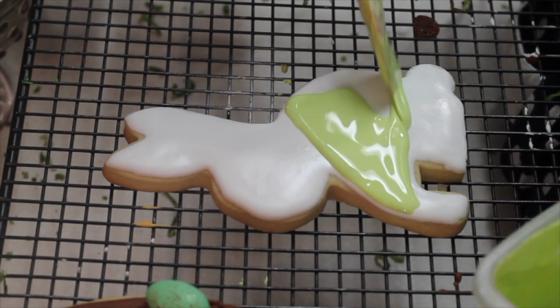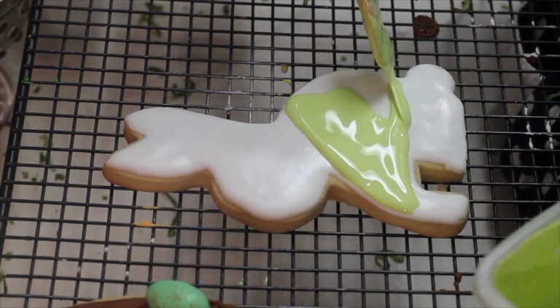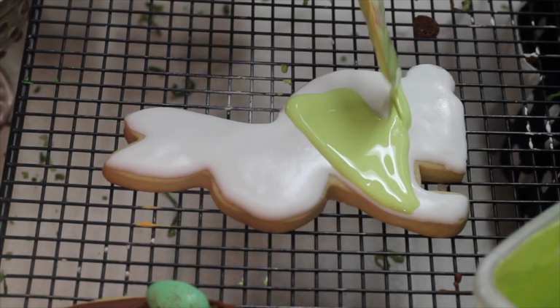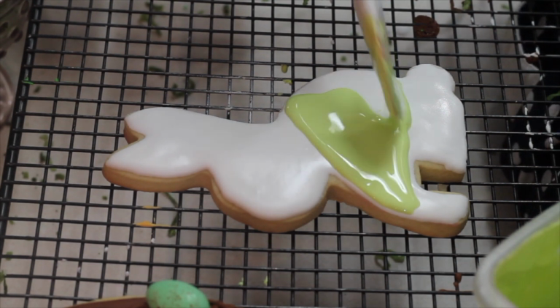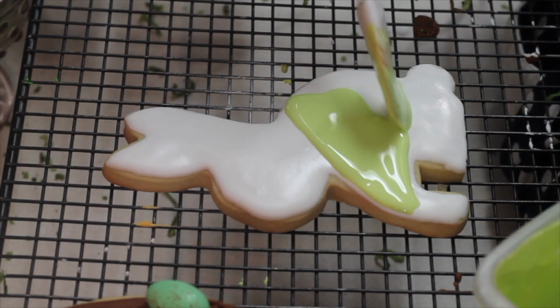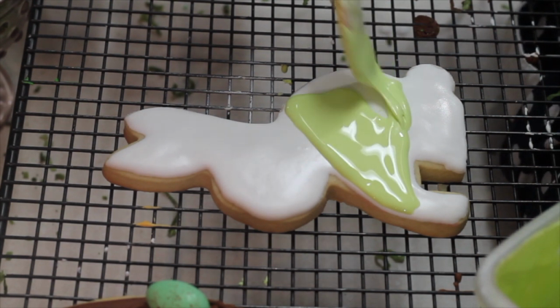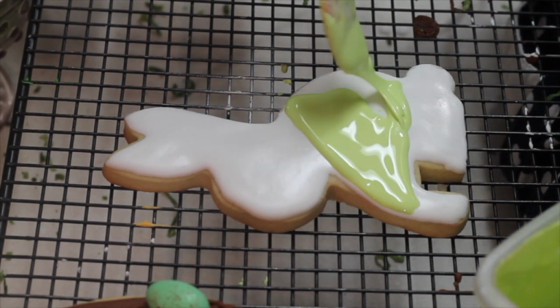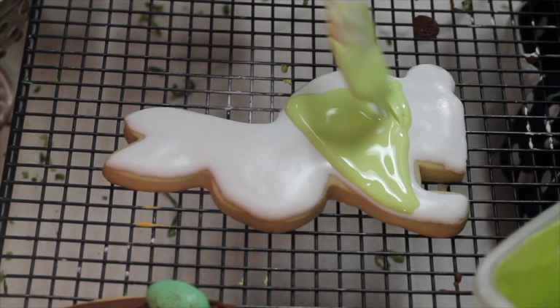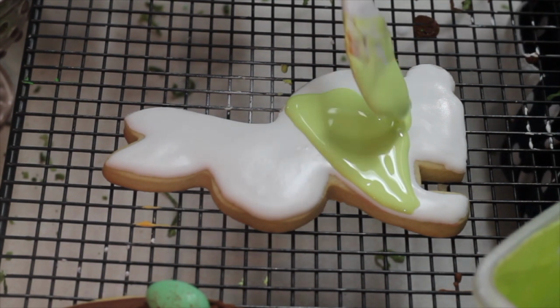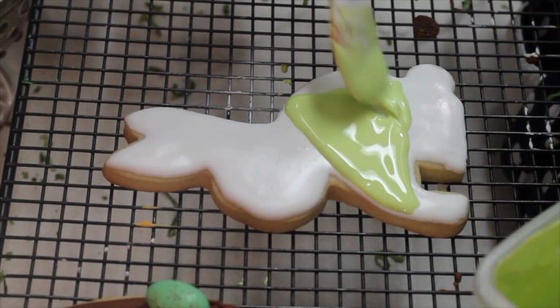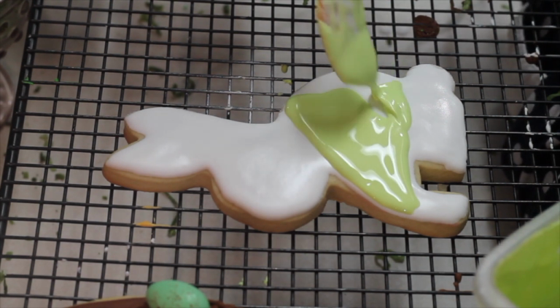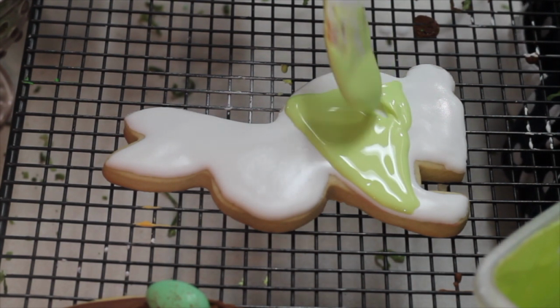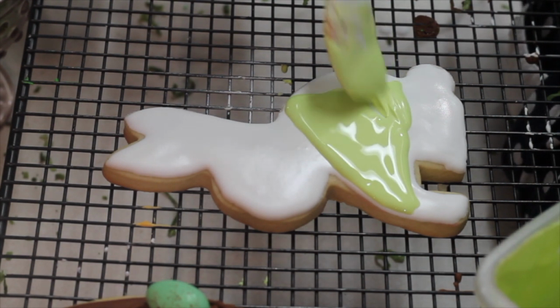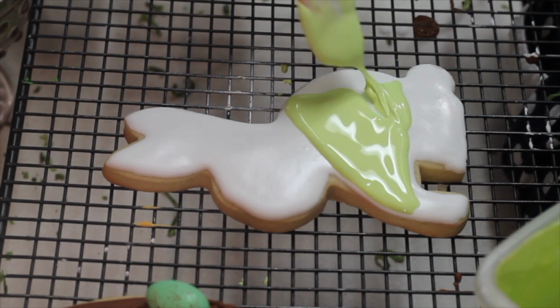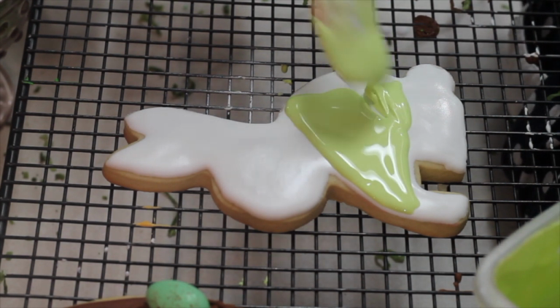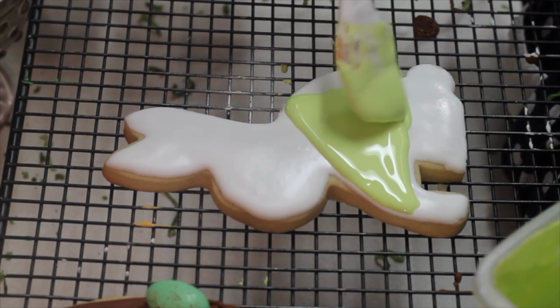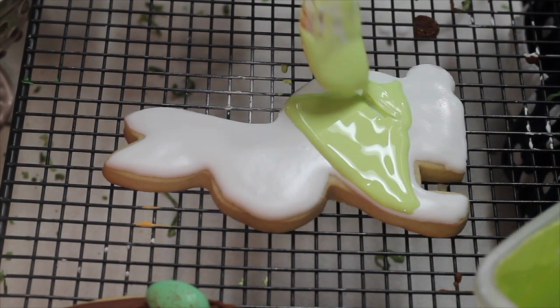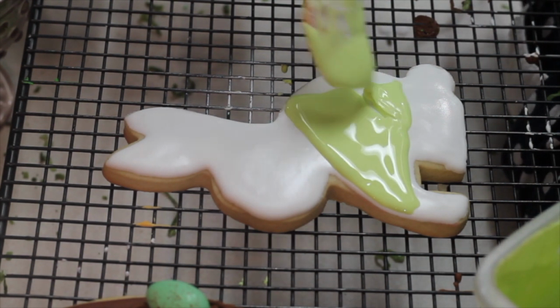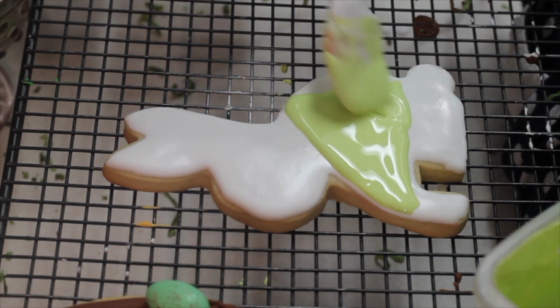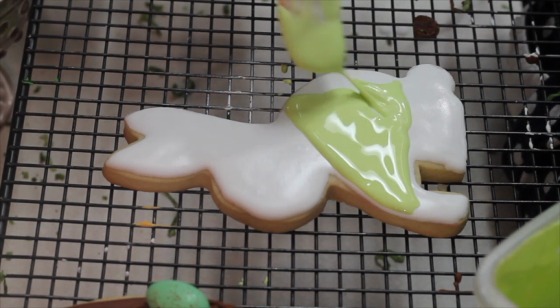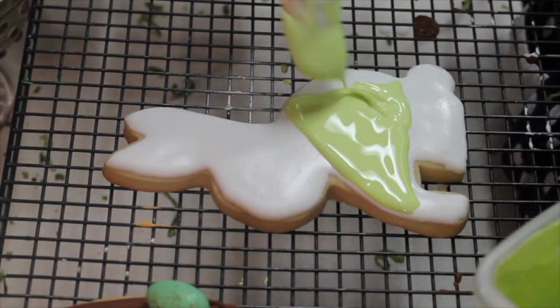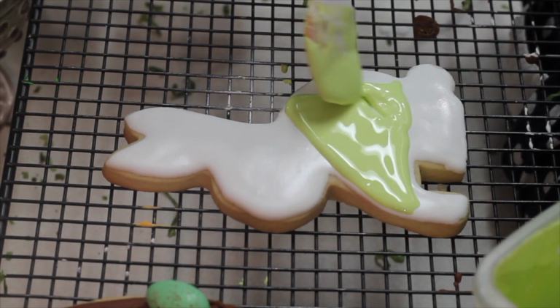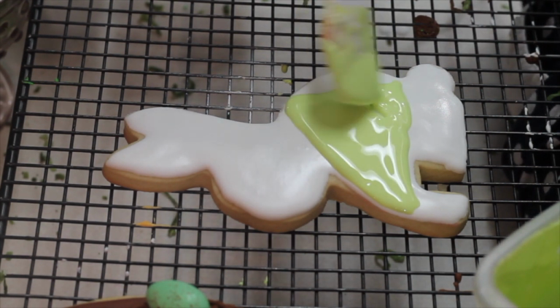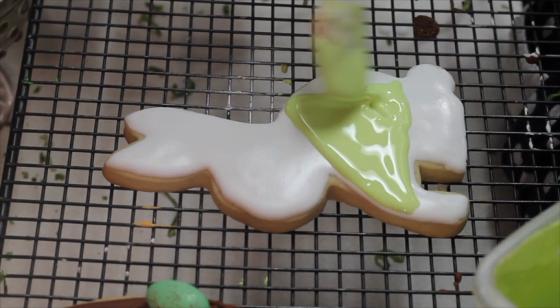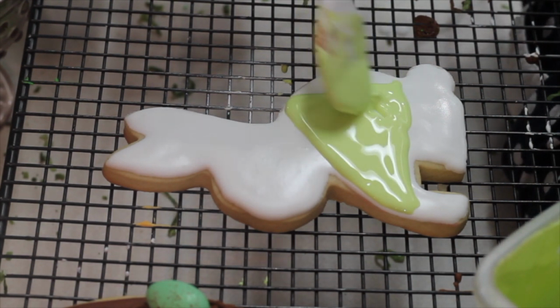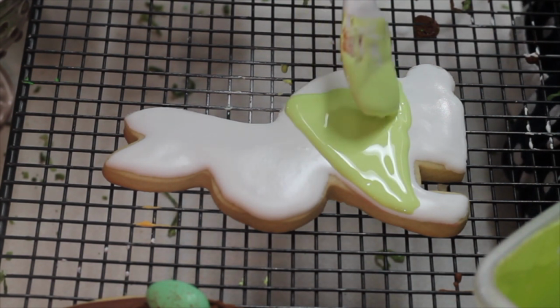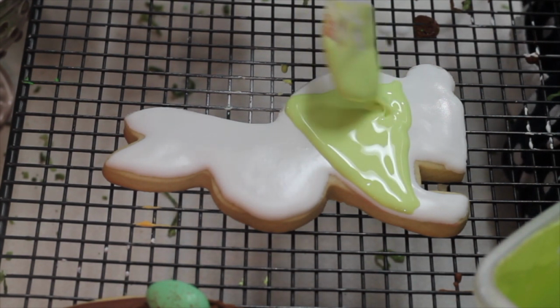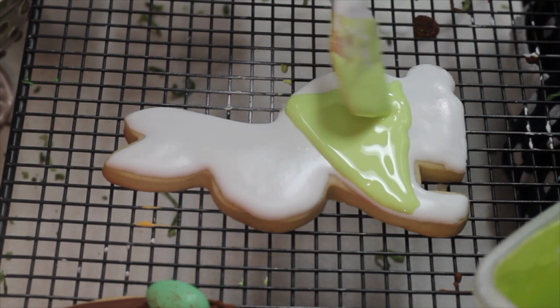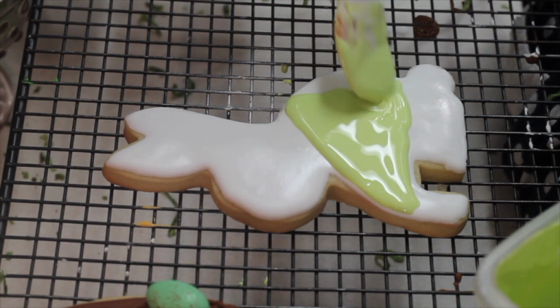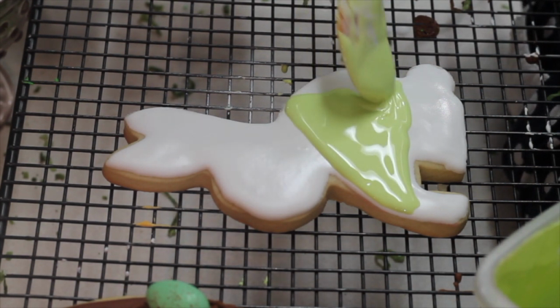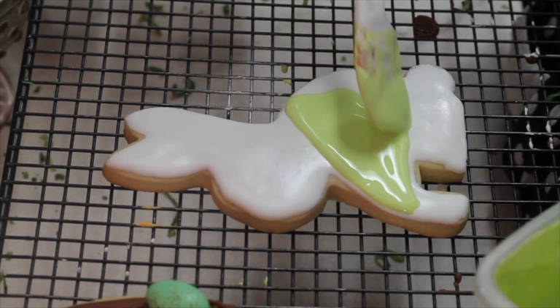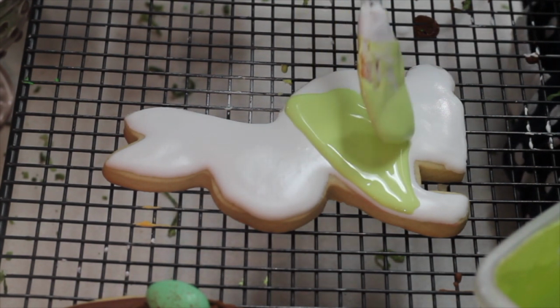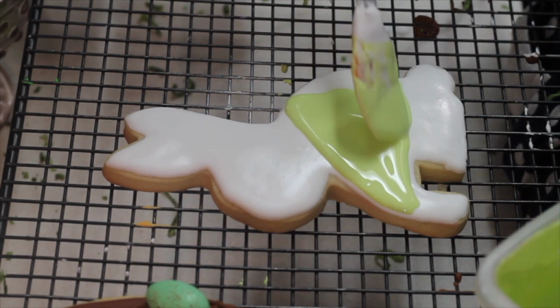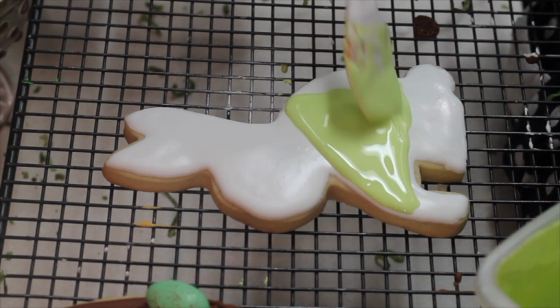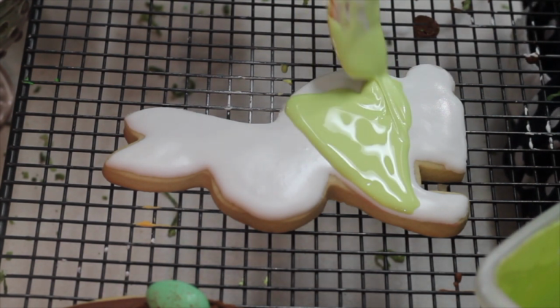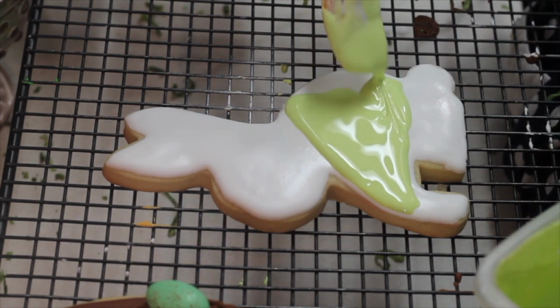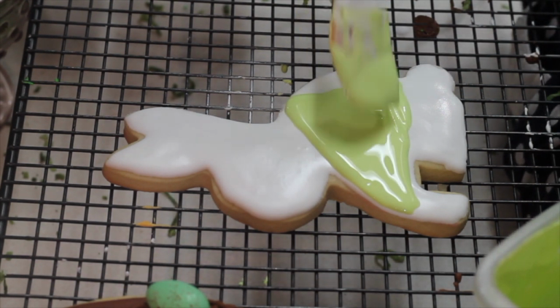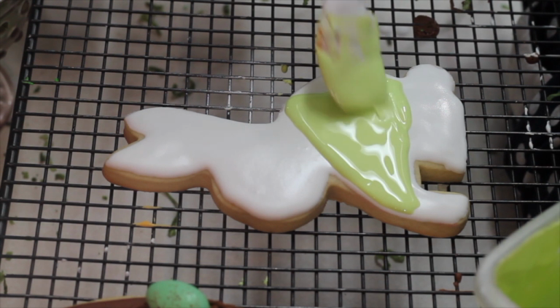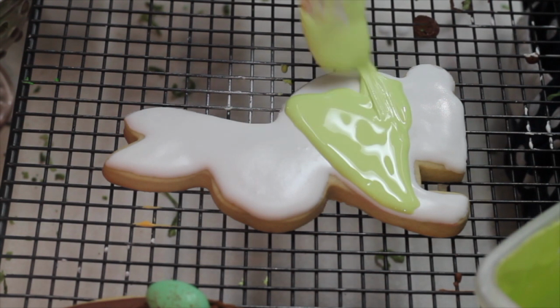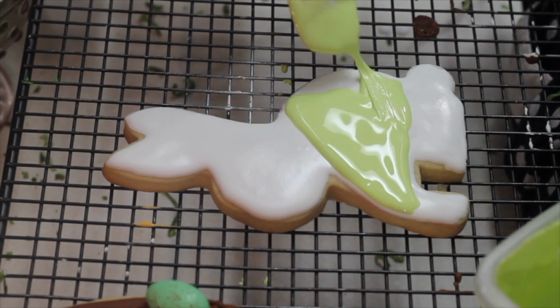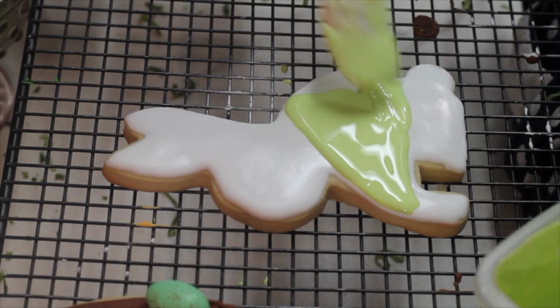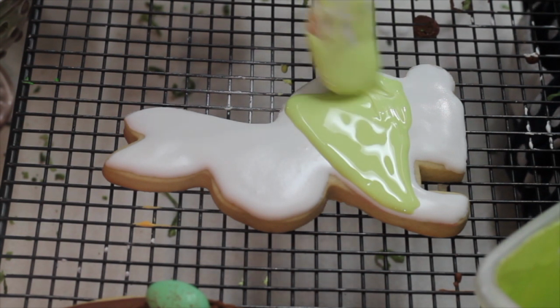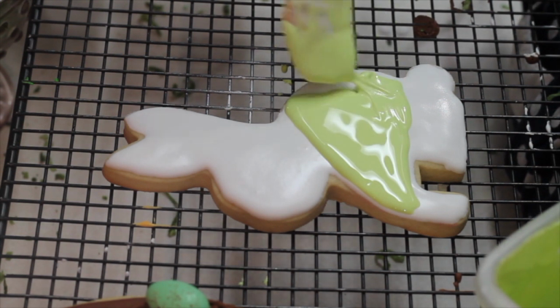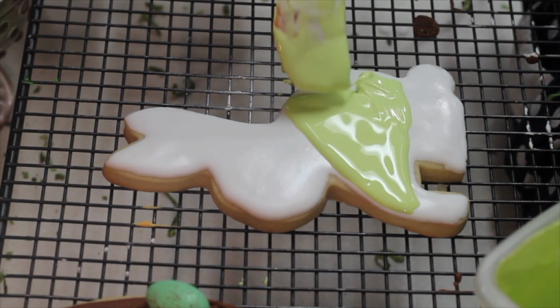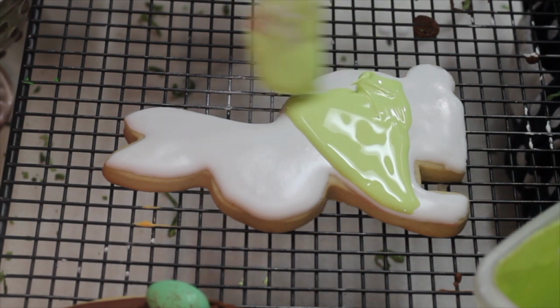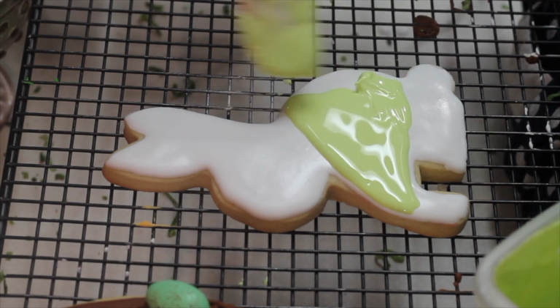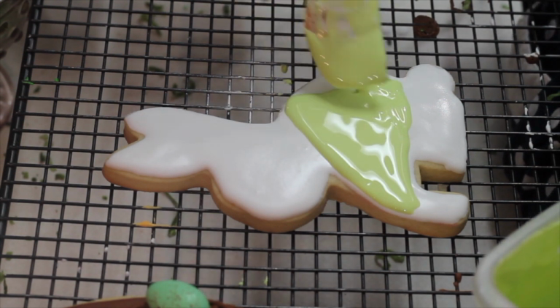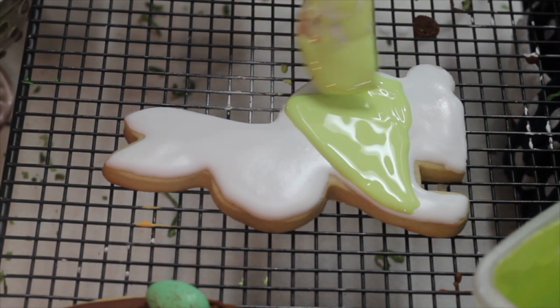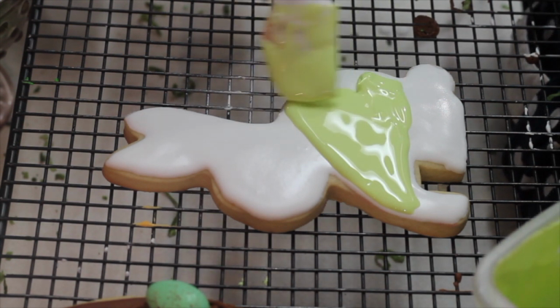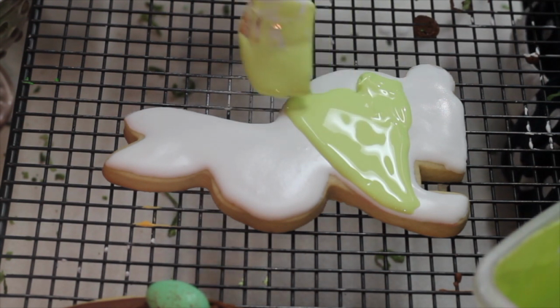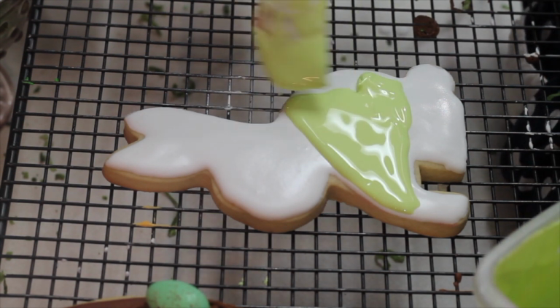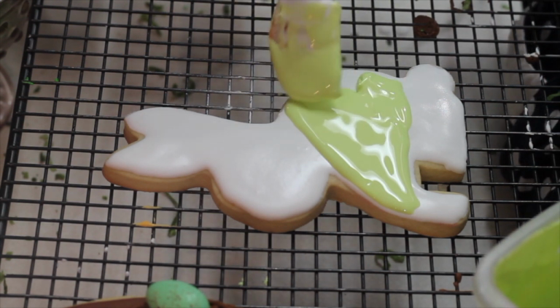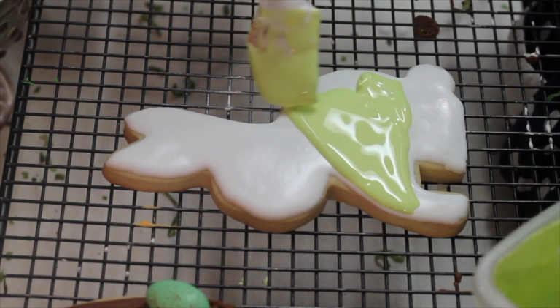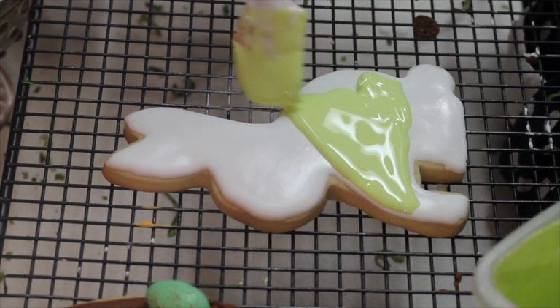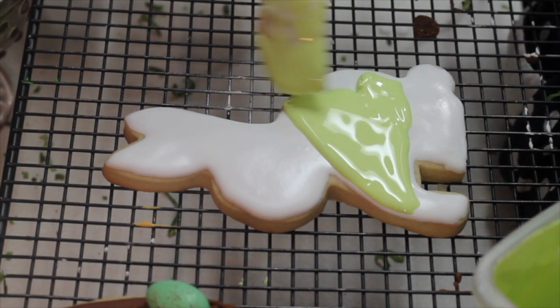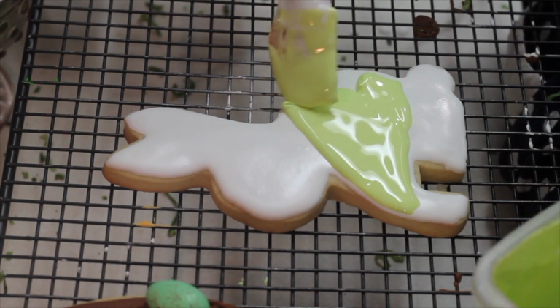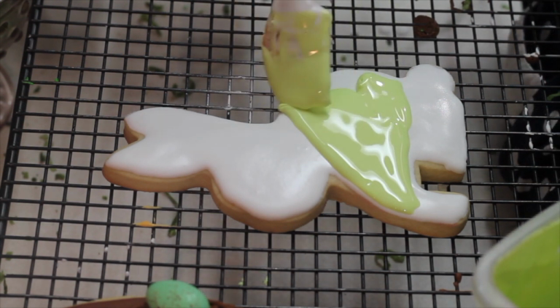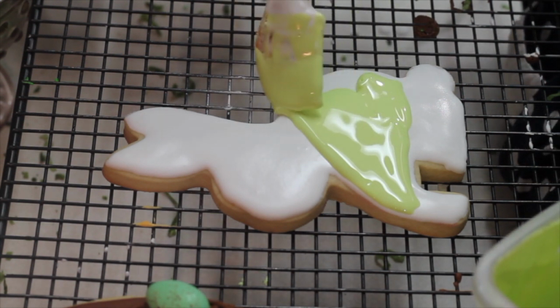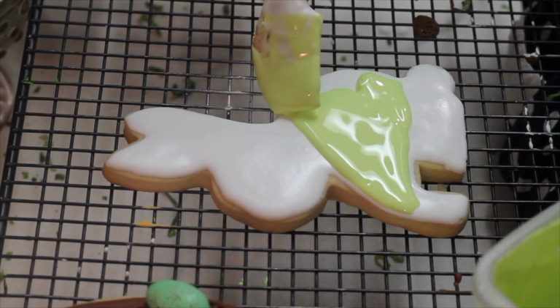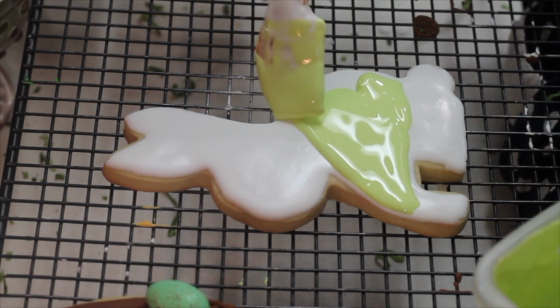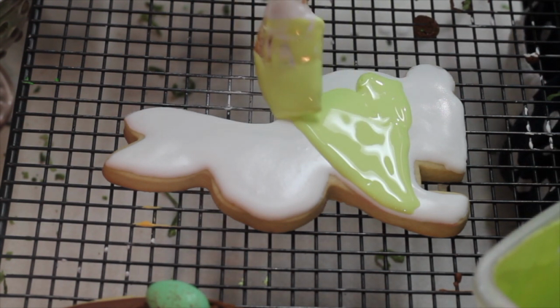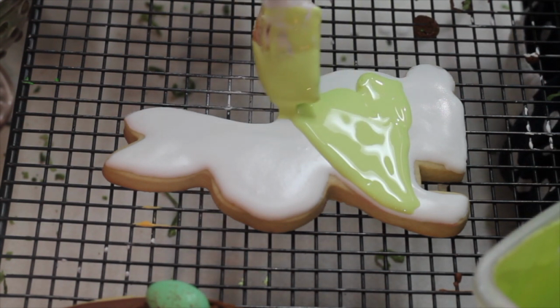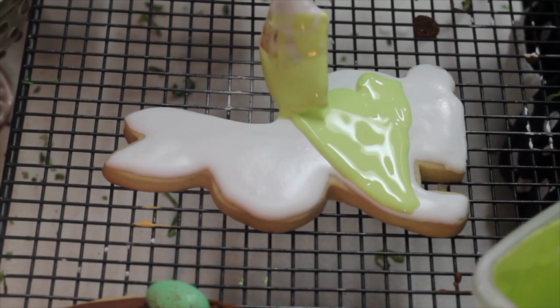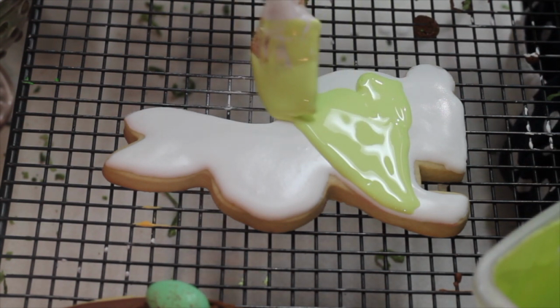So you're going to do like this and then you're going to let it dry completely.